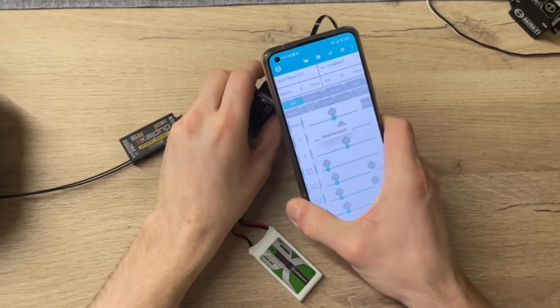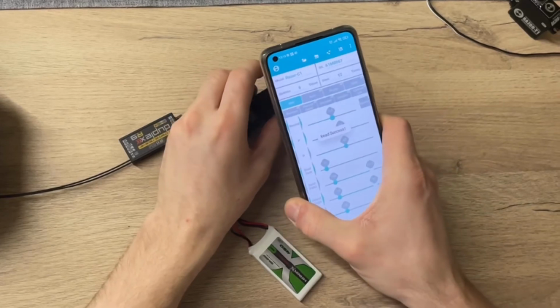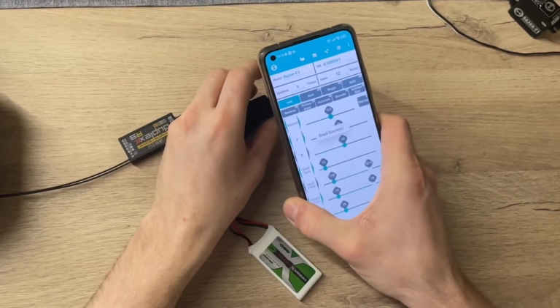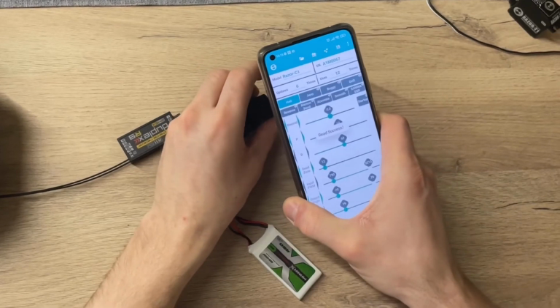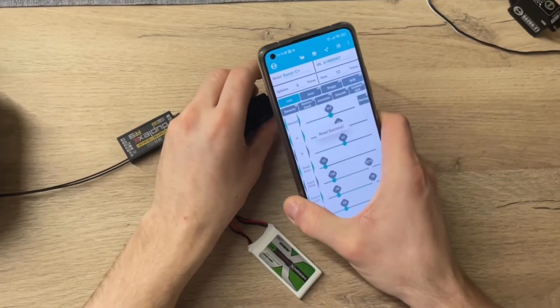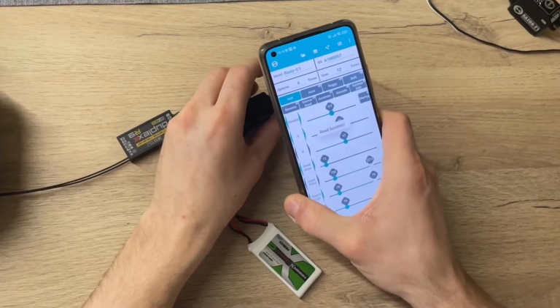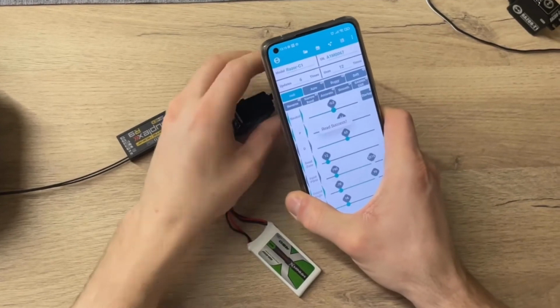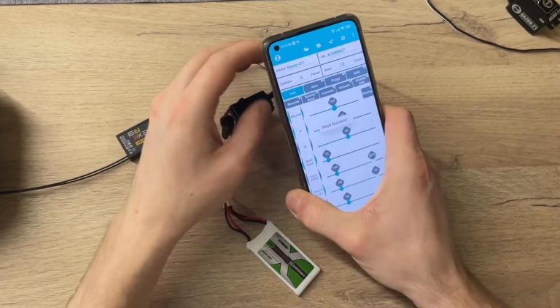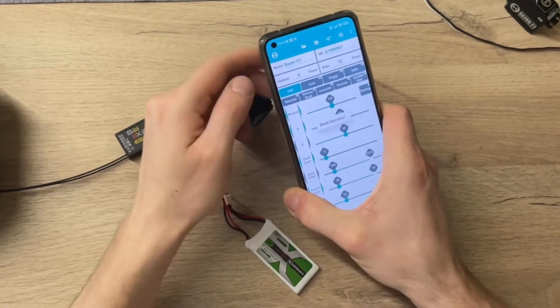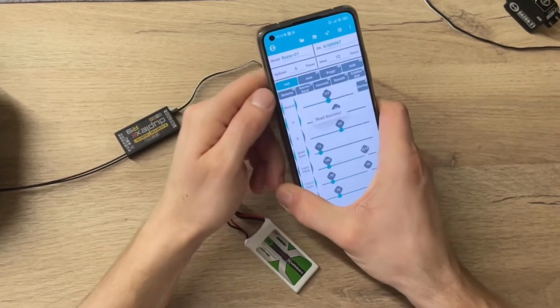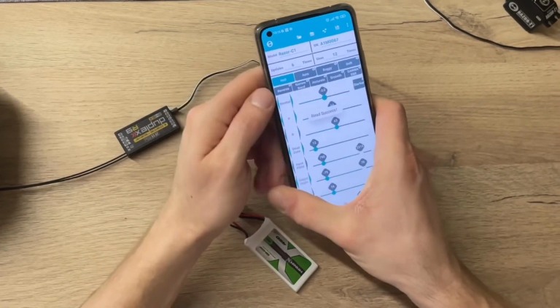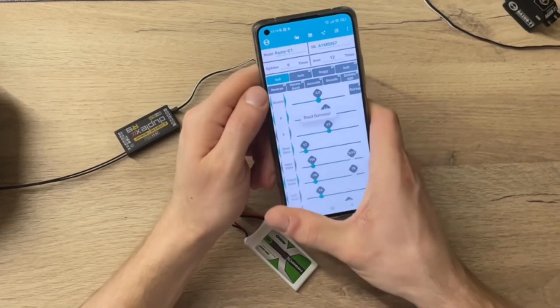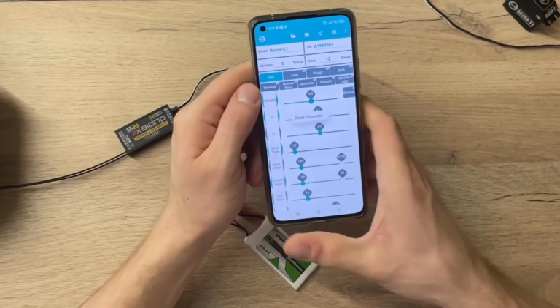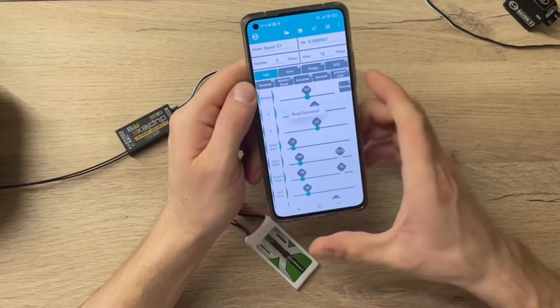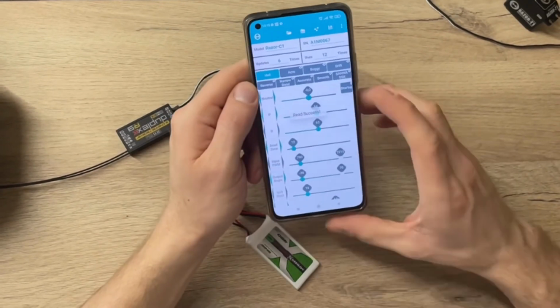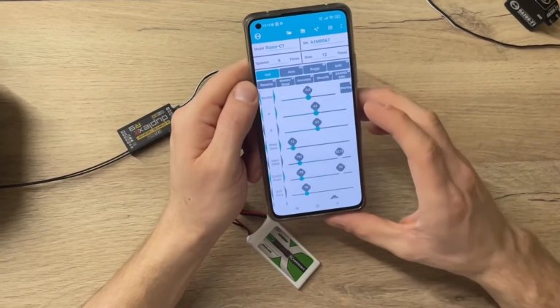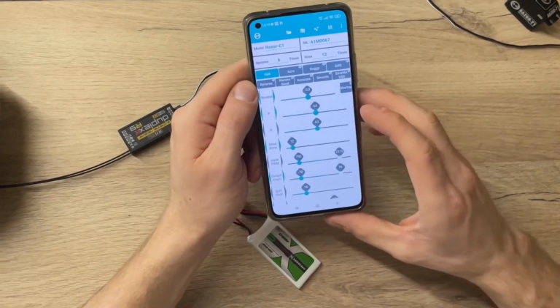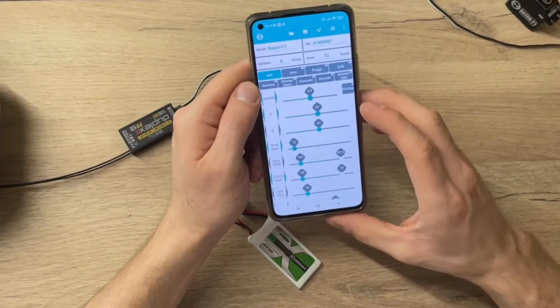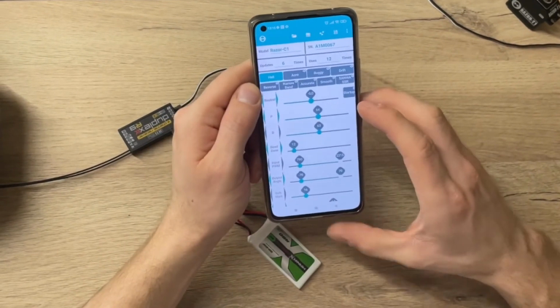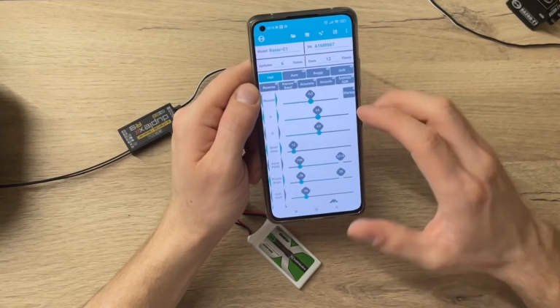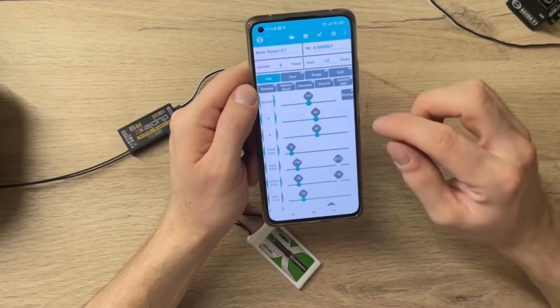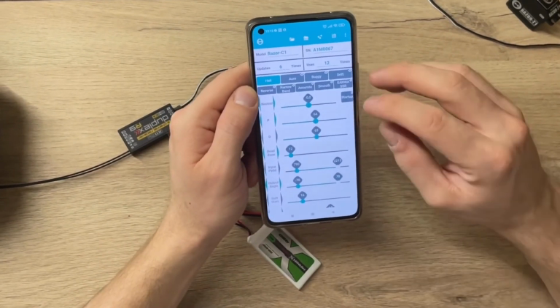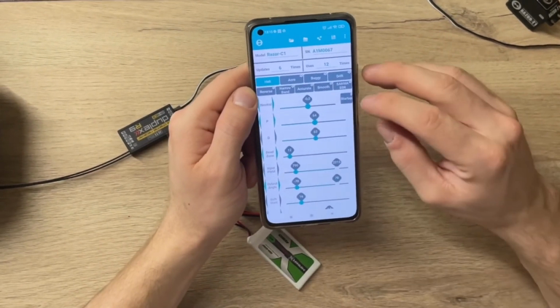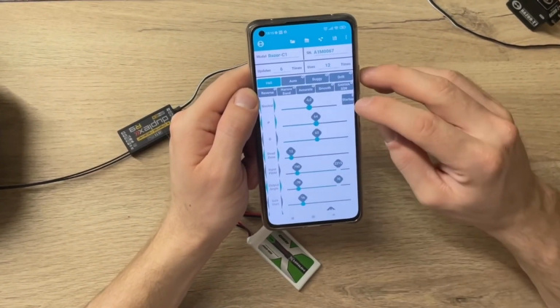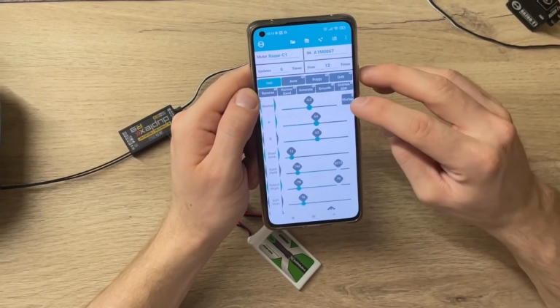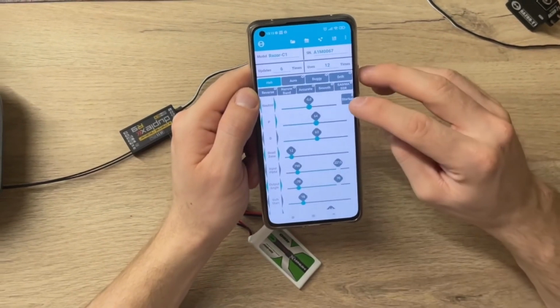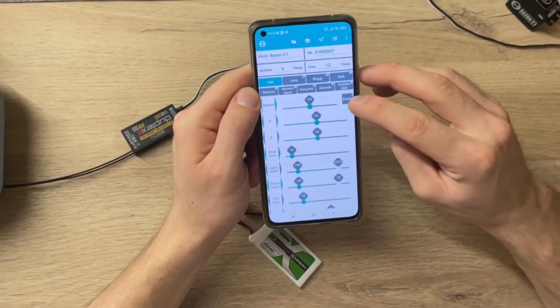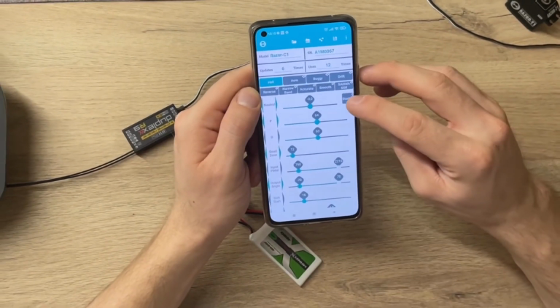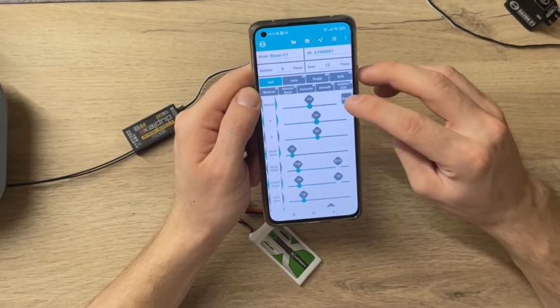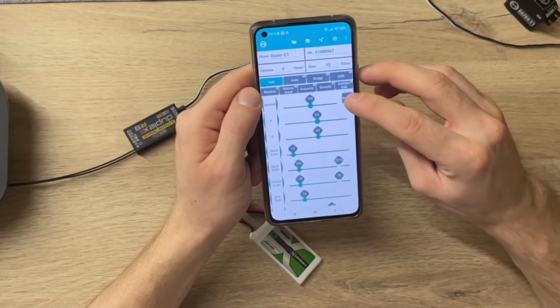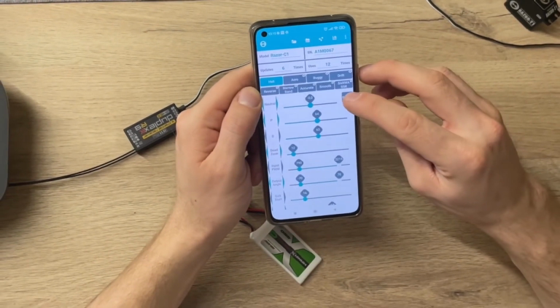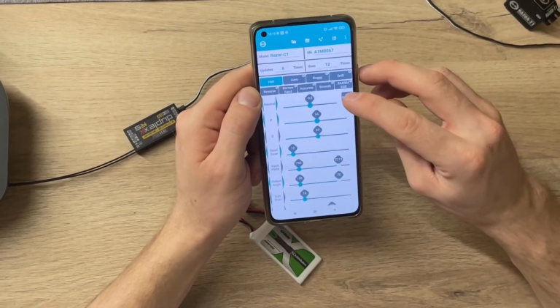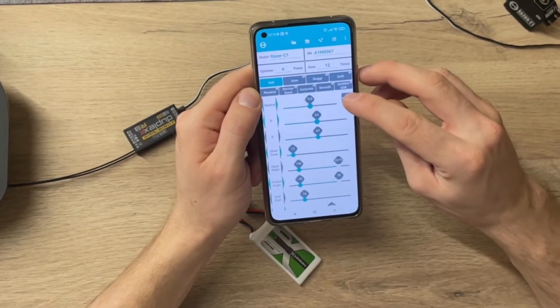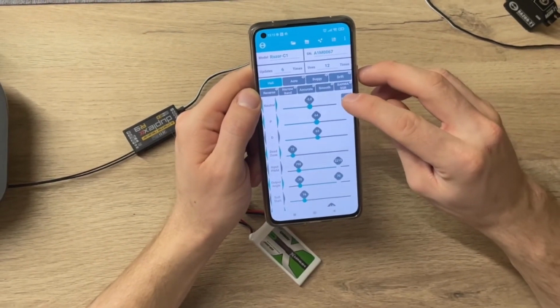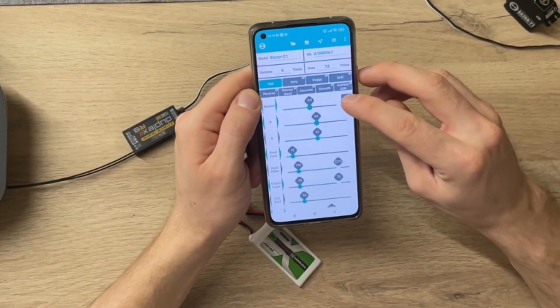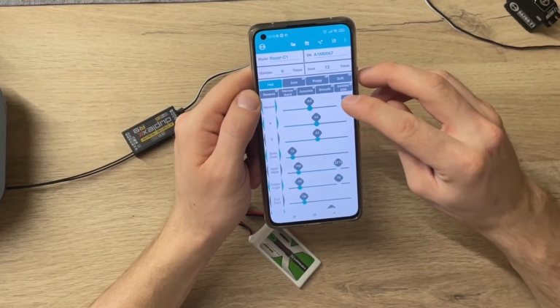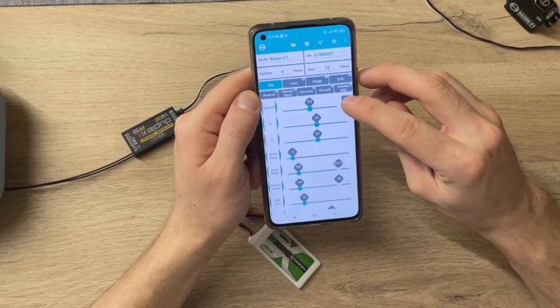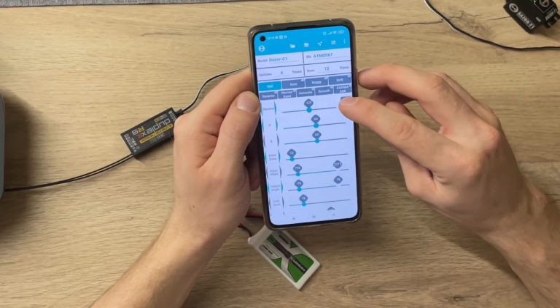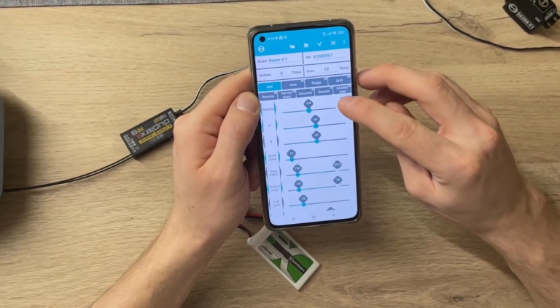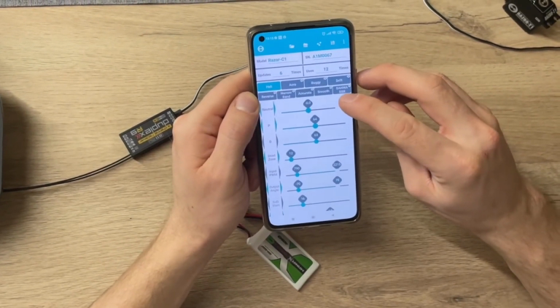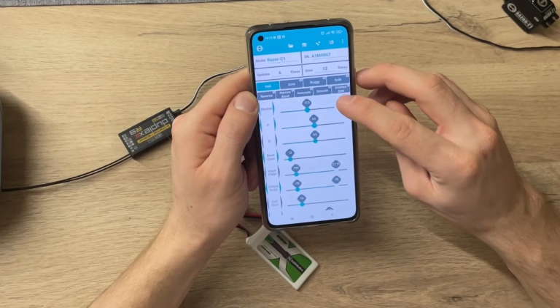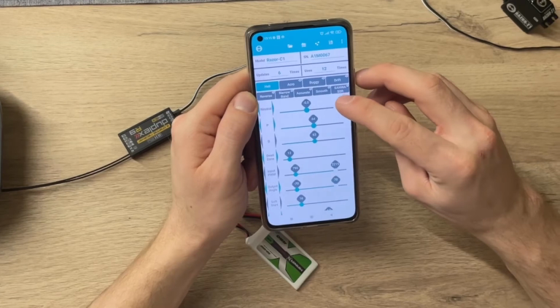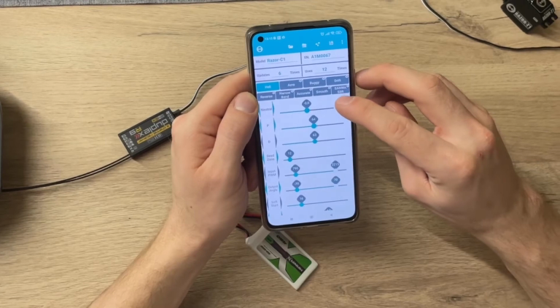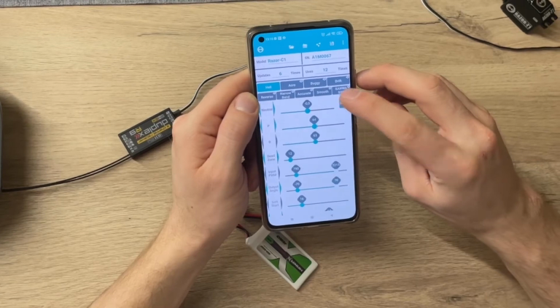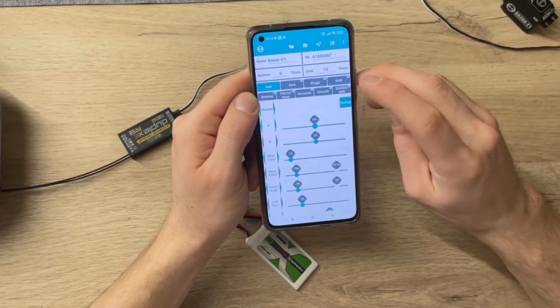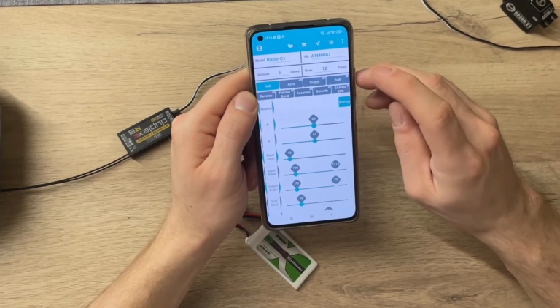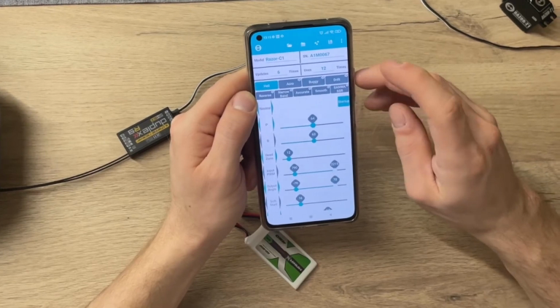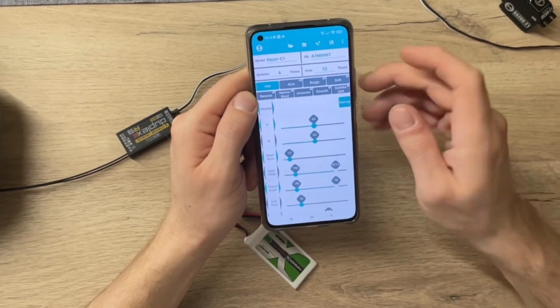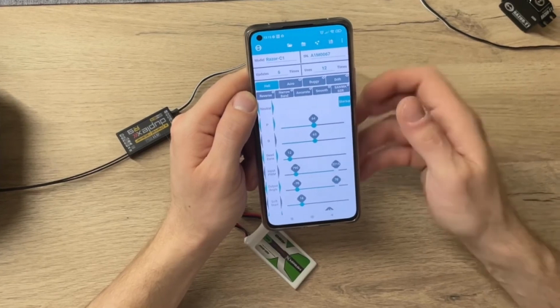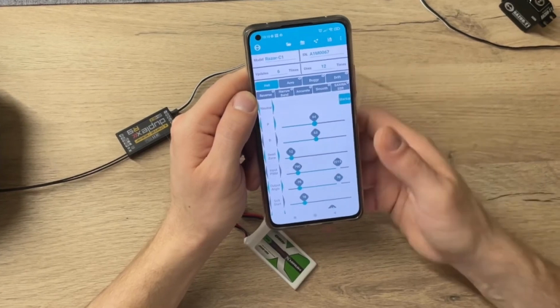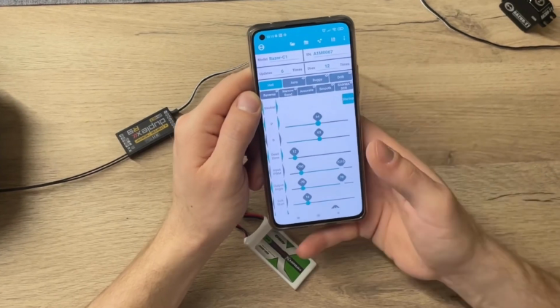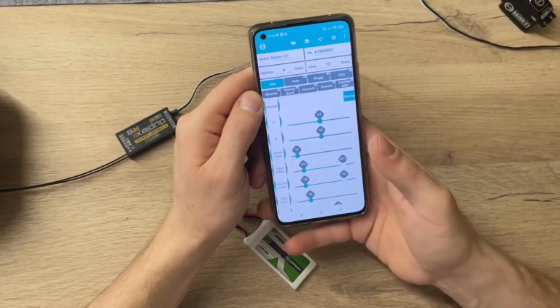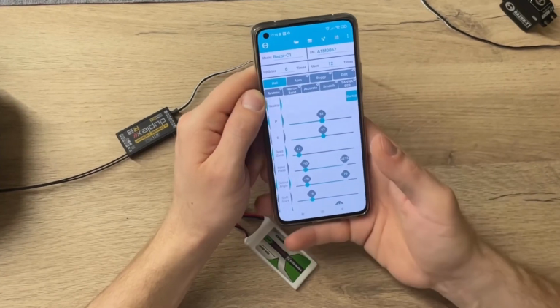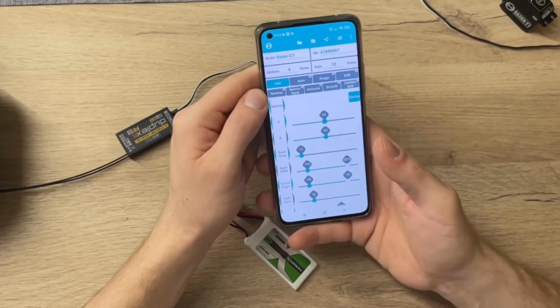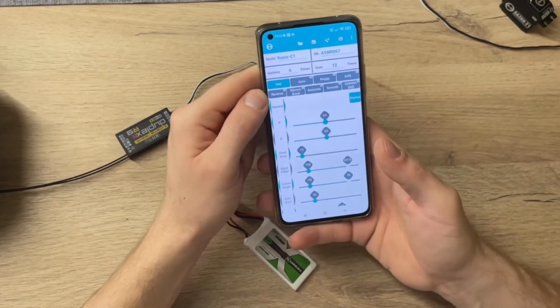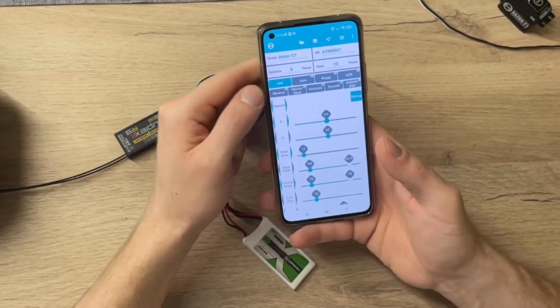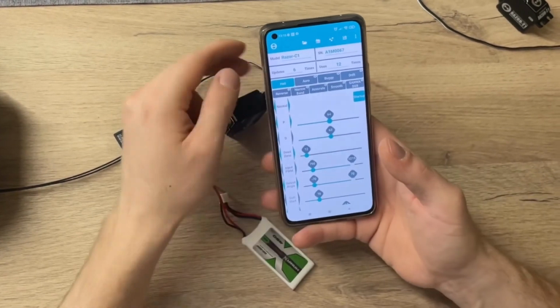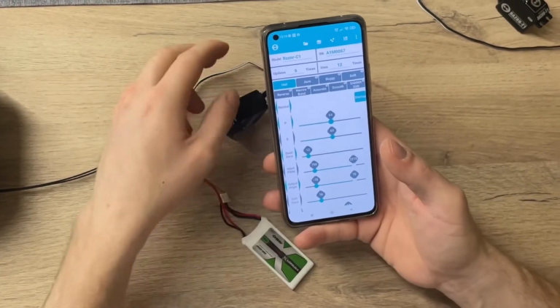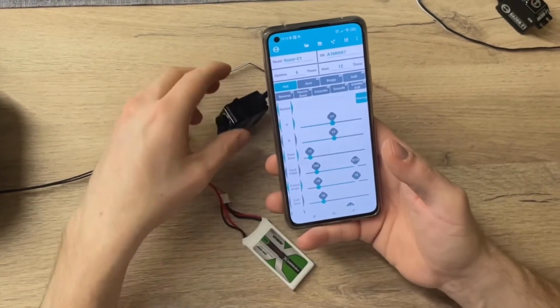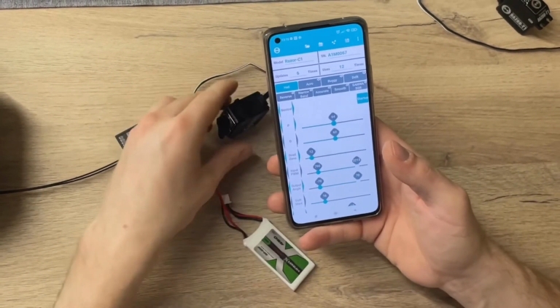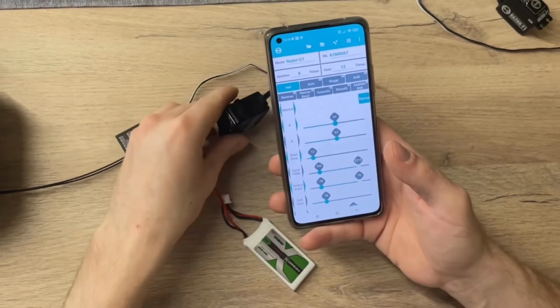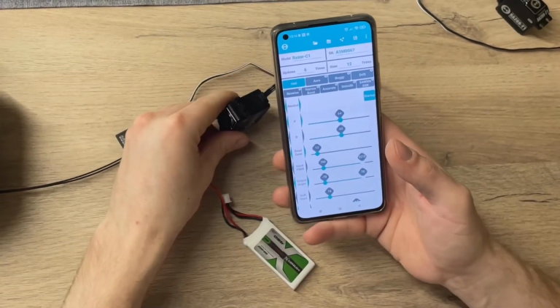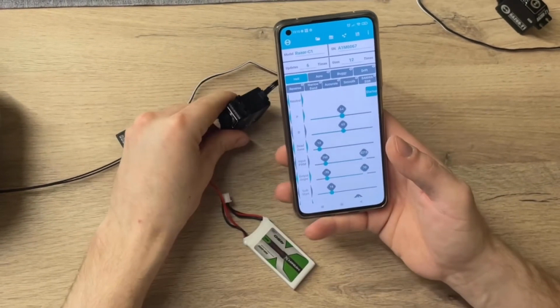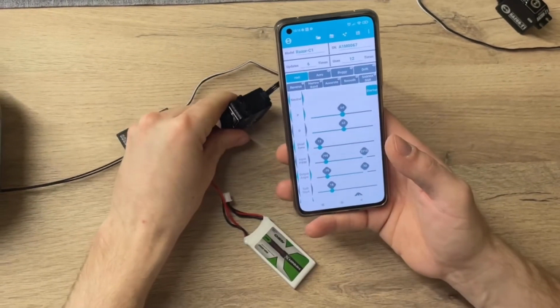Now comes the trick: in the upper right corner press start up, then overwrite the servo.